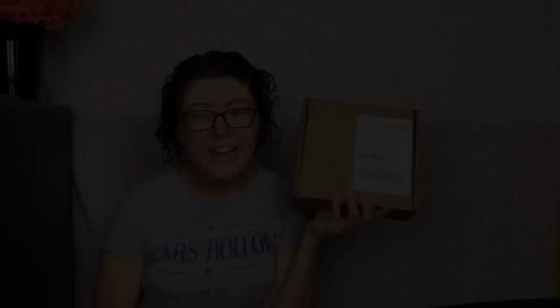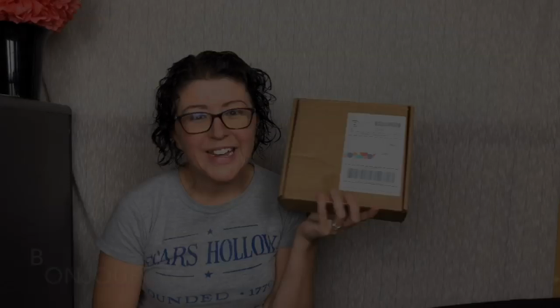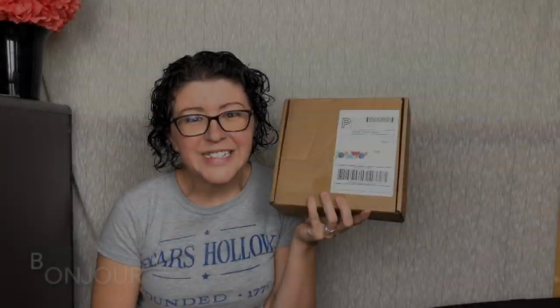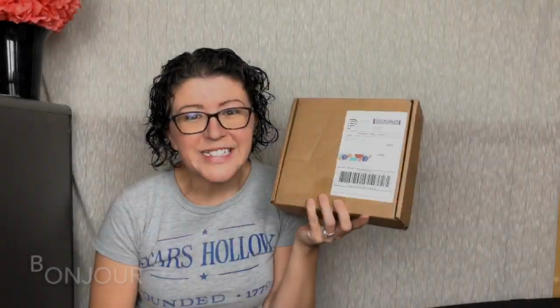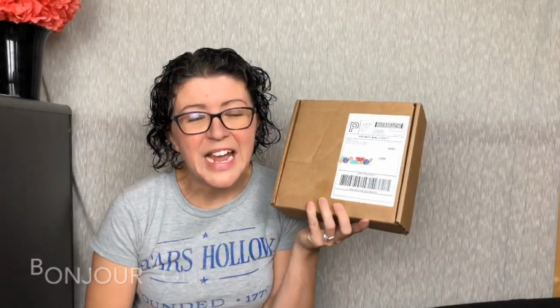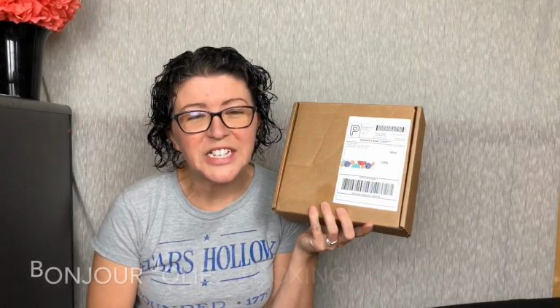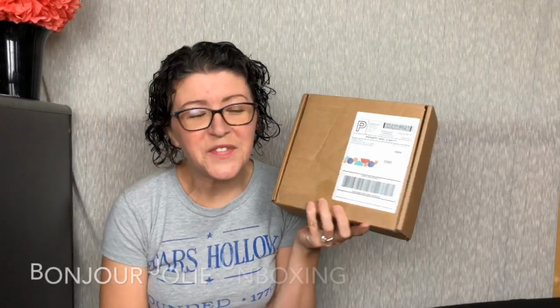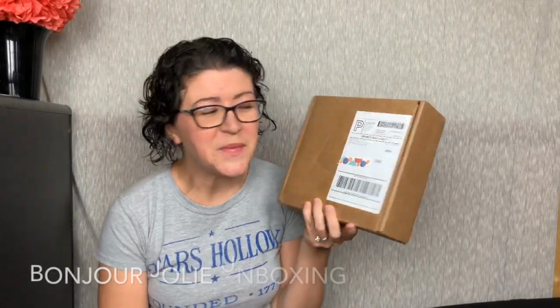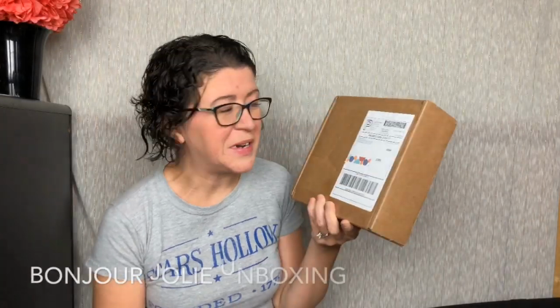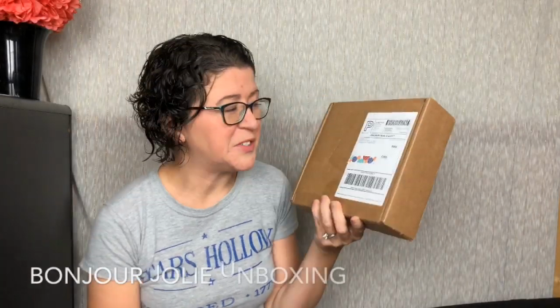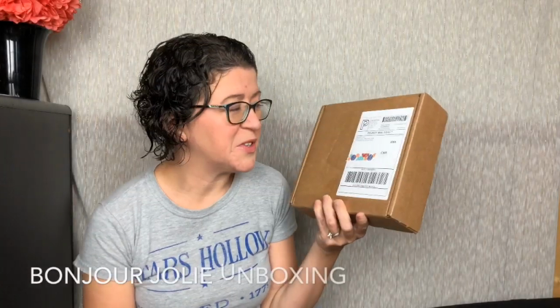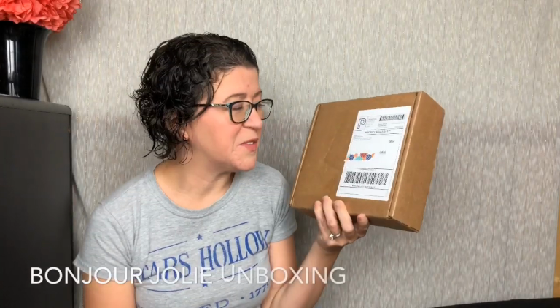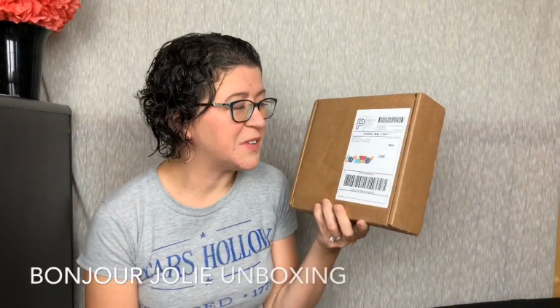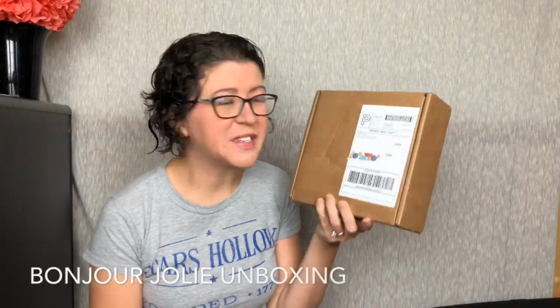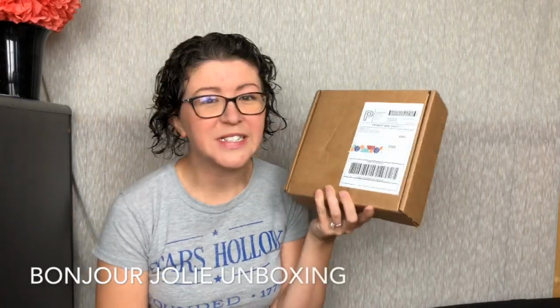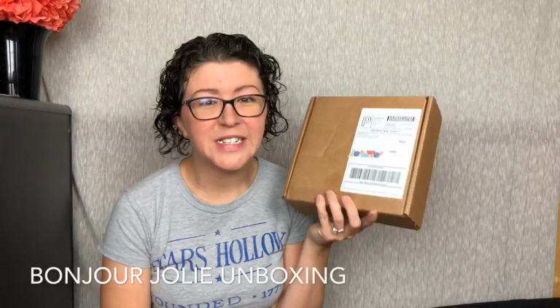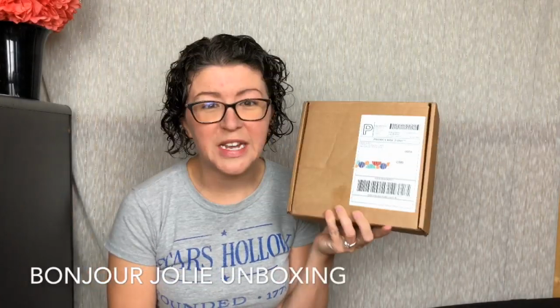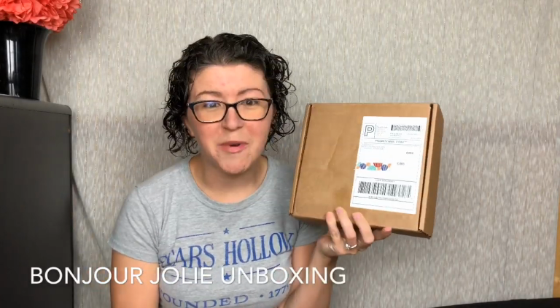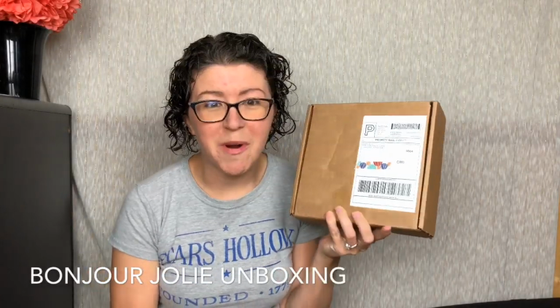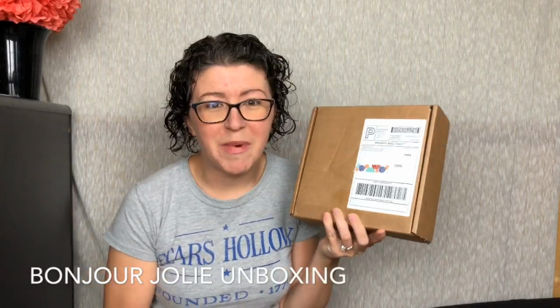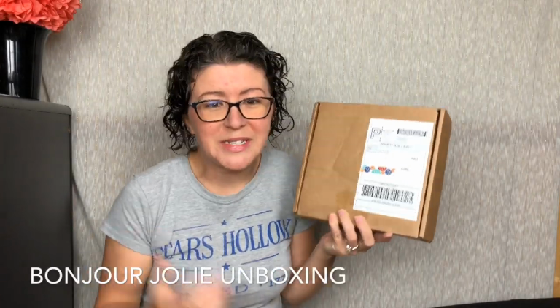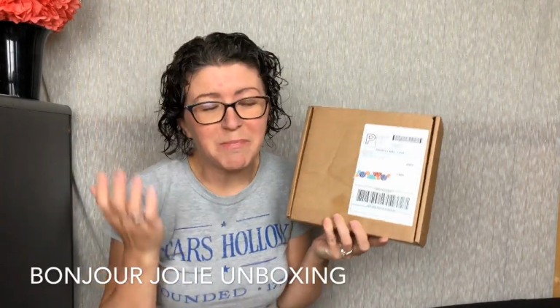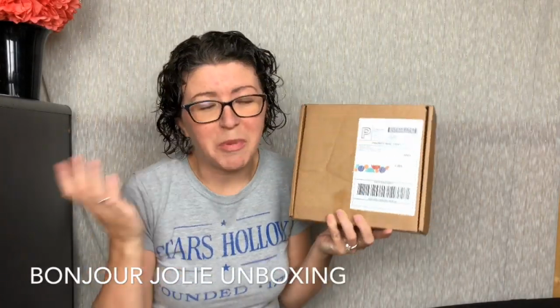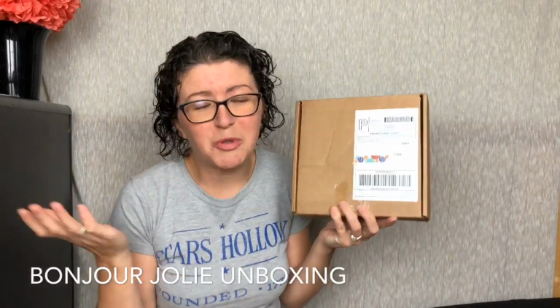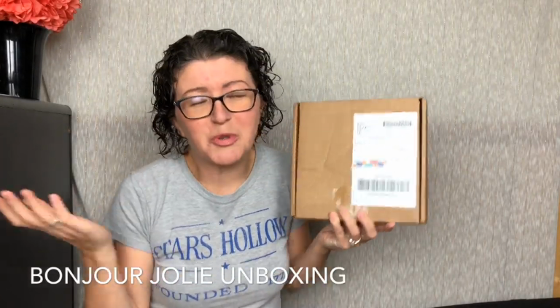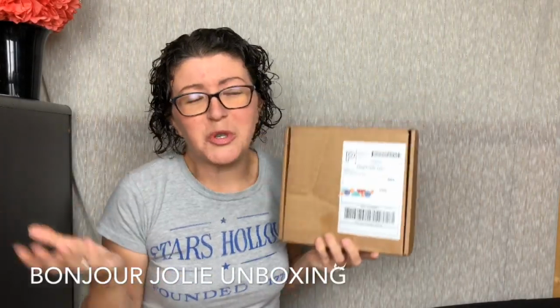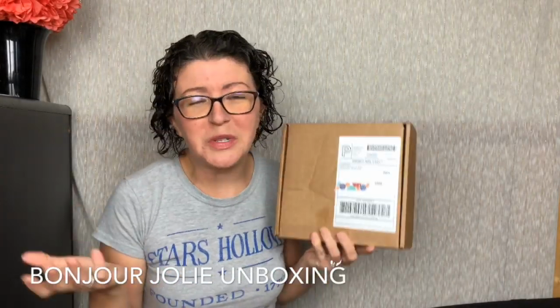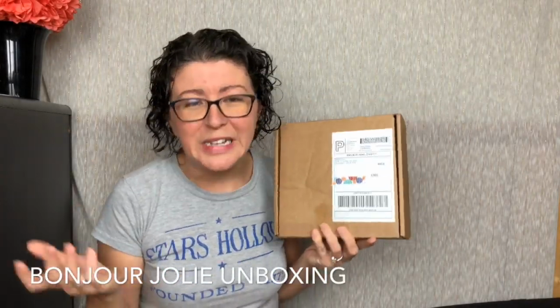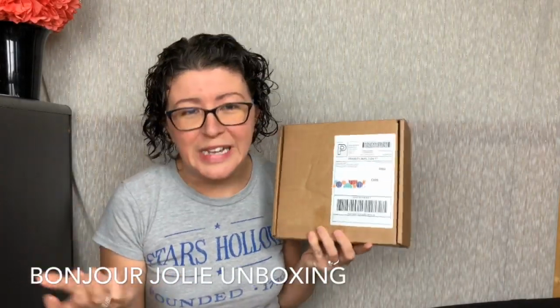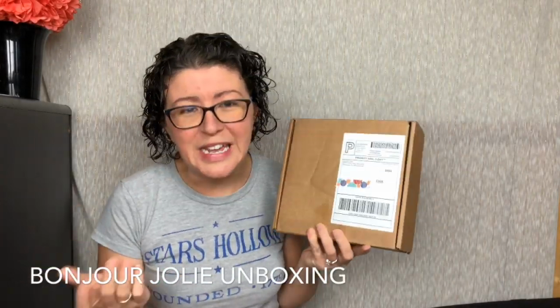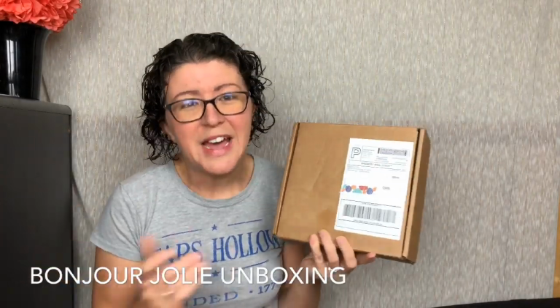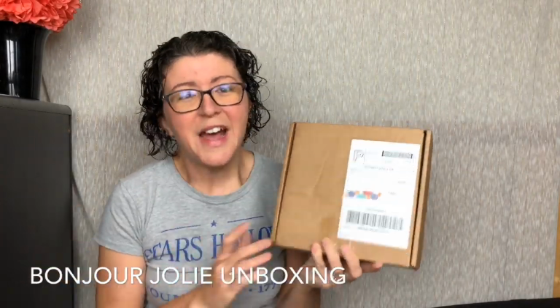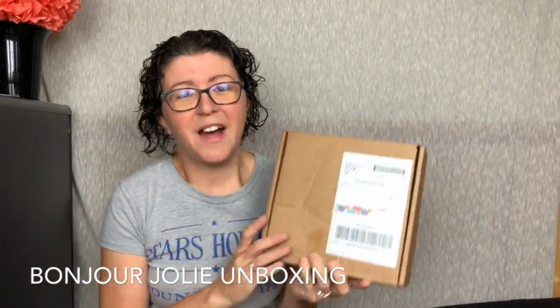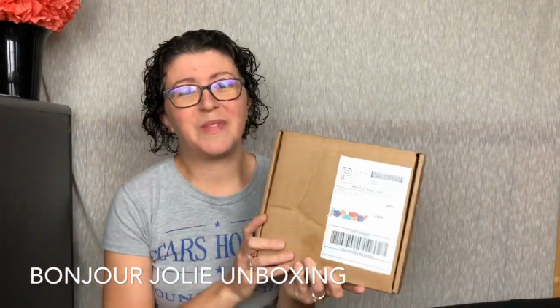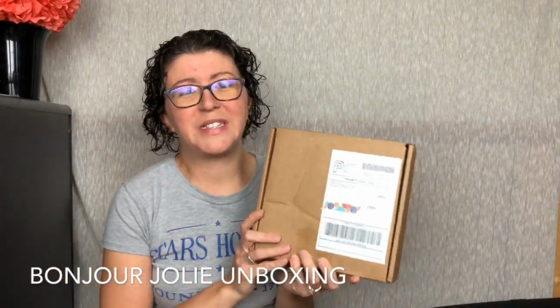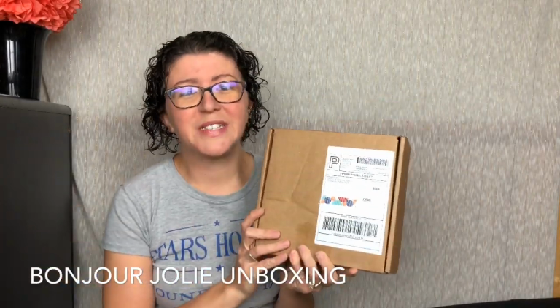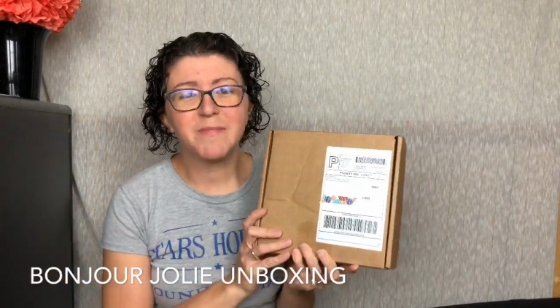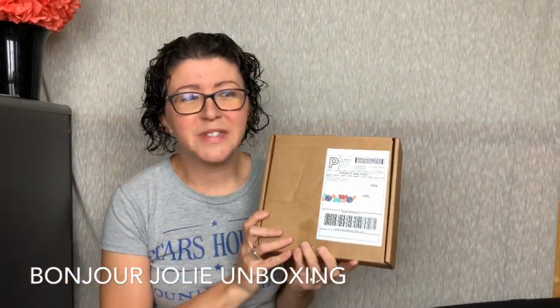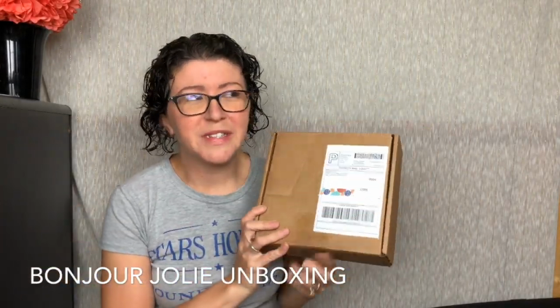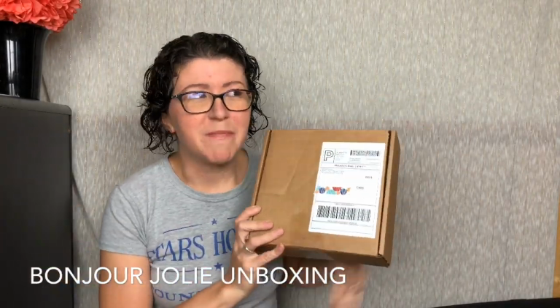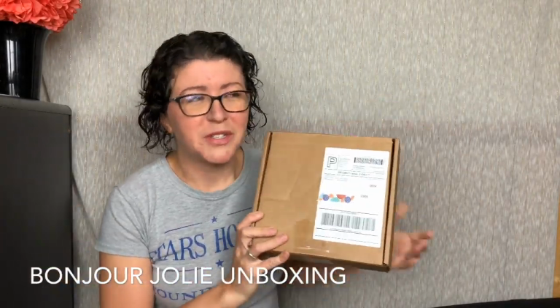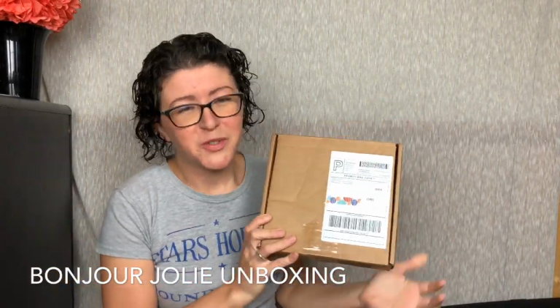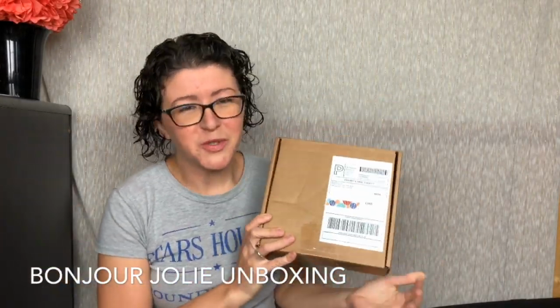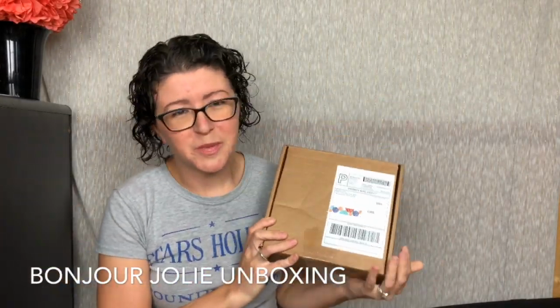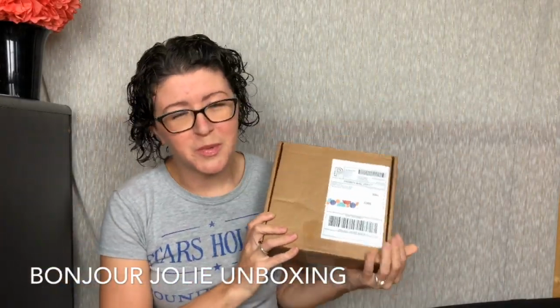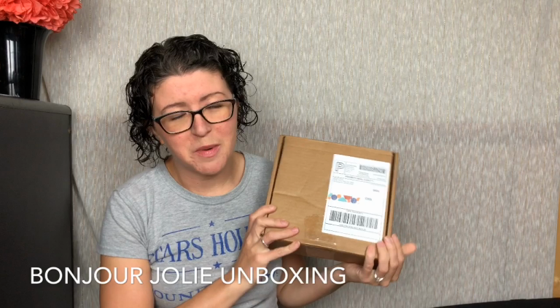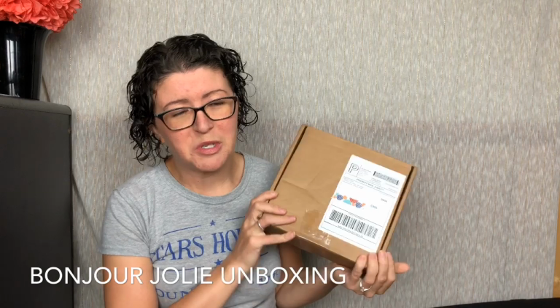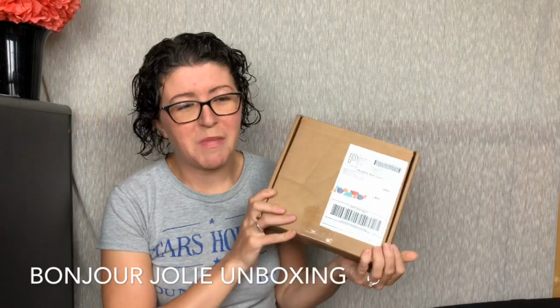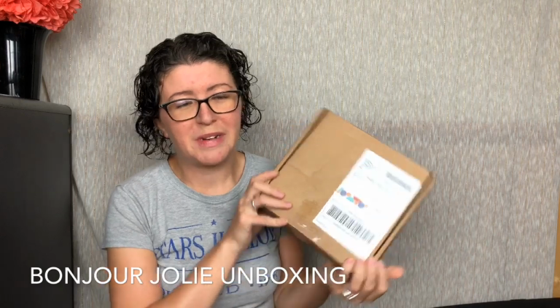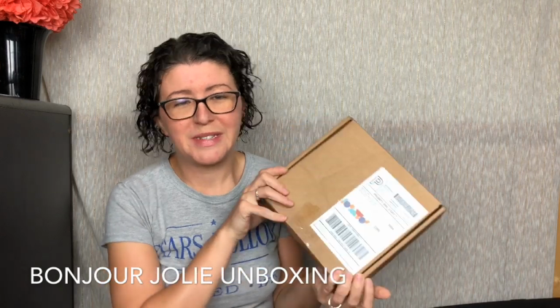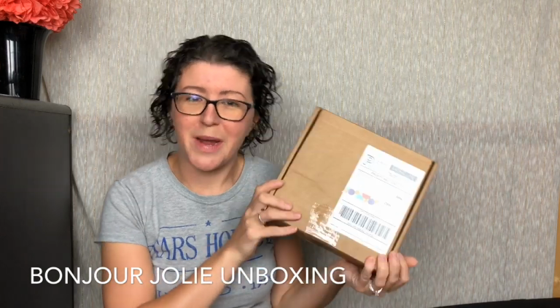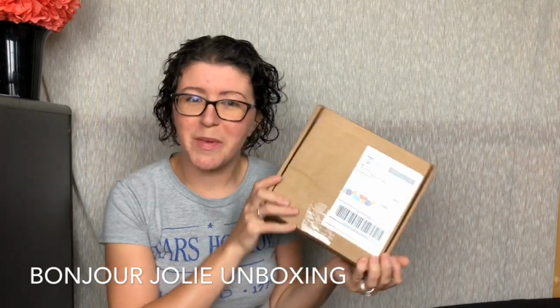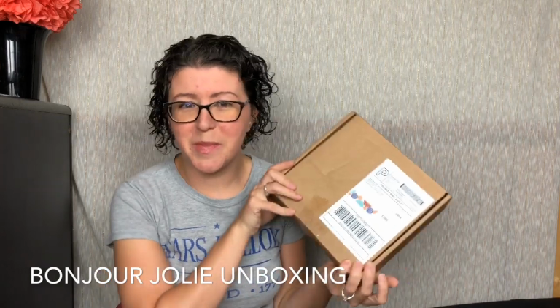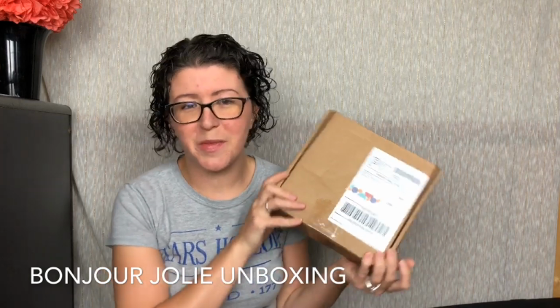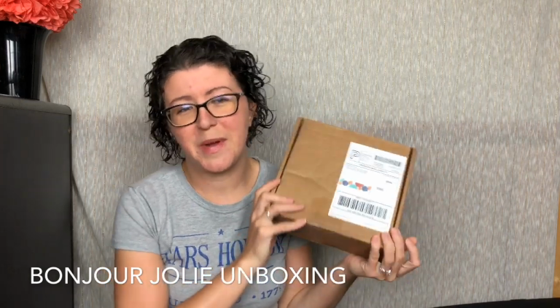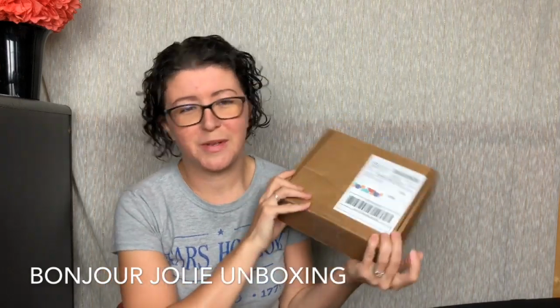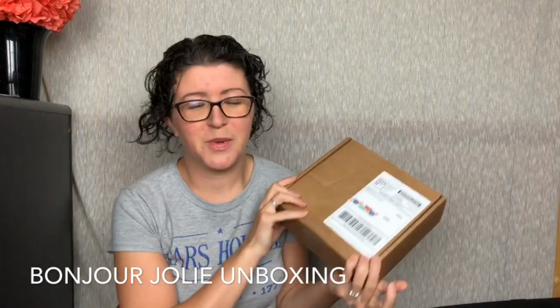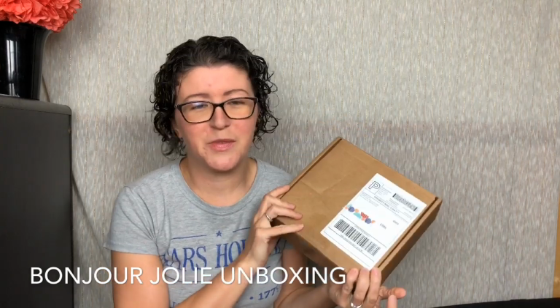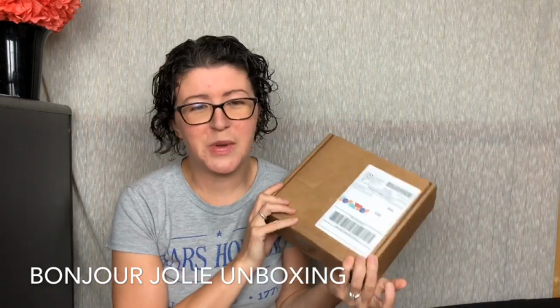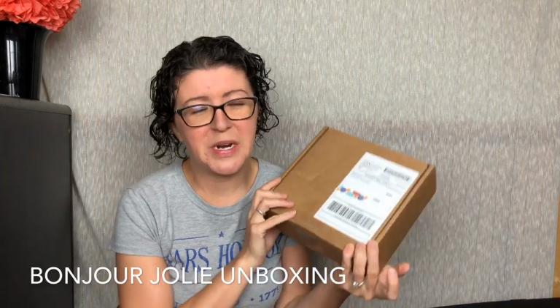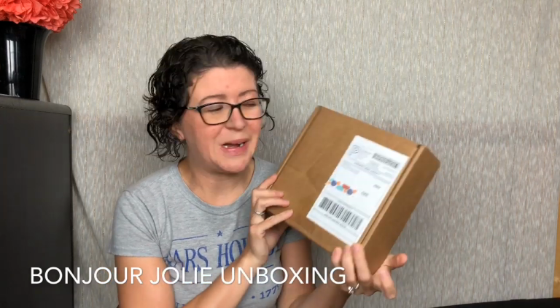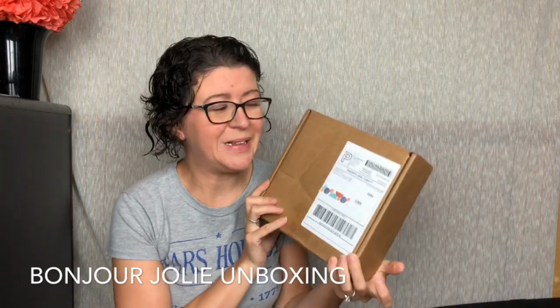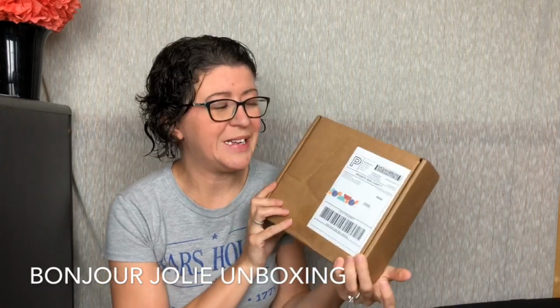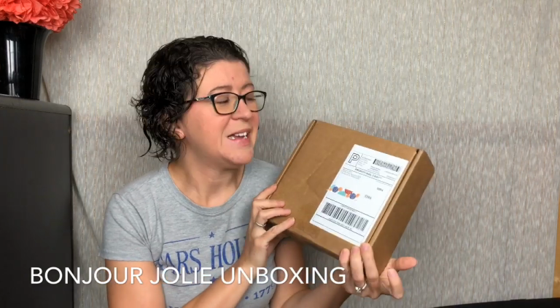Hey guys, it's Ashley's Renaudito Reviews, and today we're unboxing Bonjour Jolie. This is a monthly menstrual subscription box, time of the month box, whatever you want to call it.